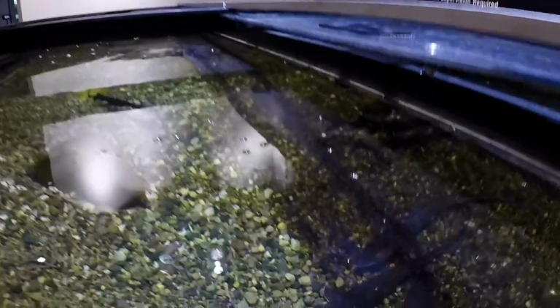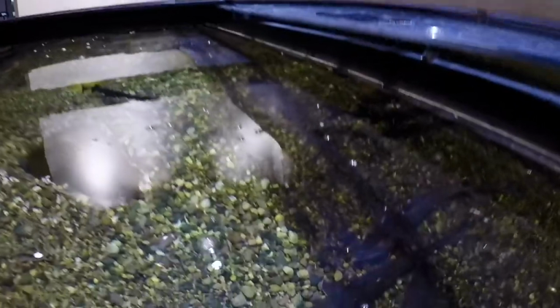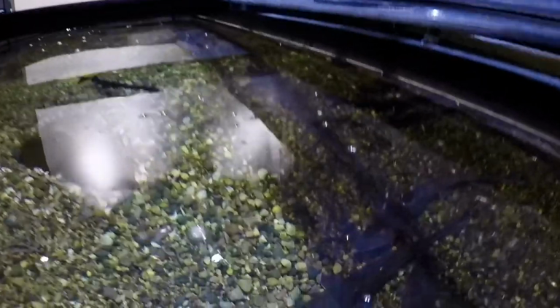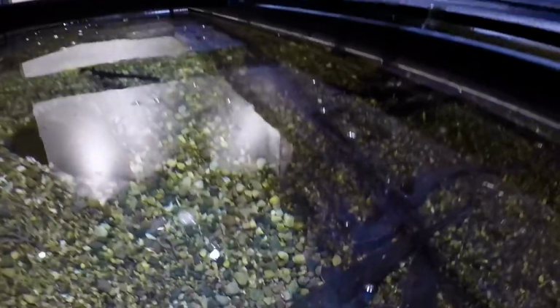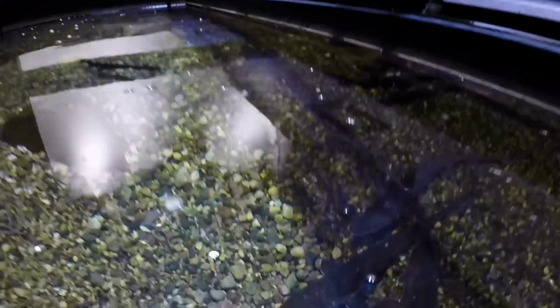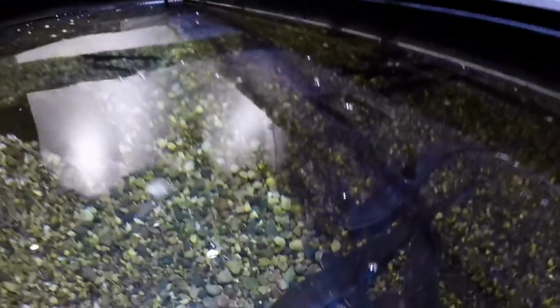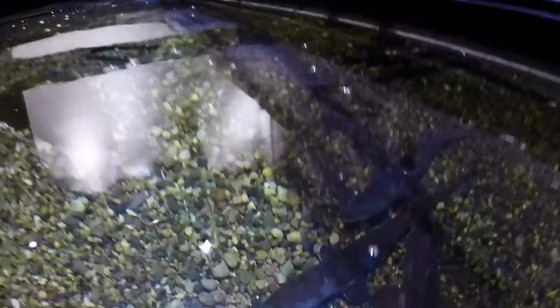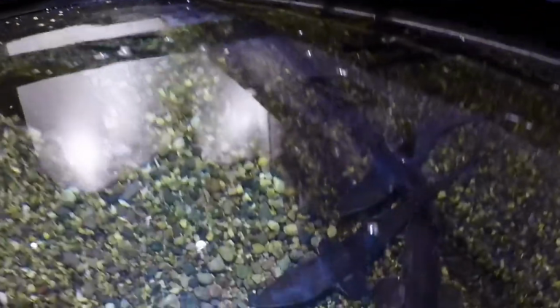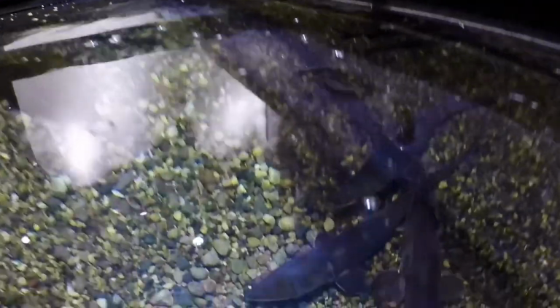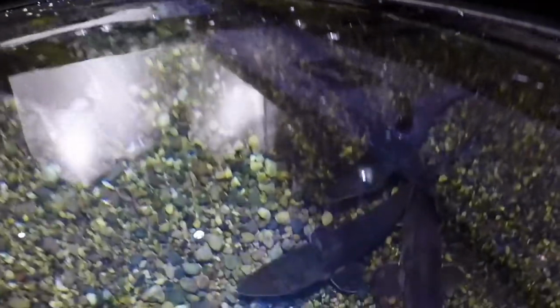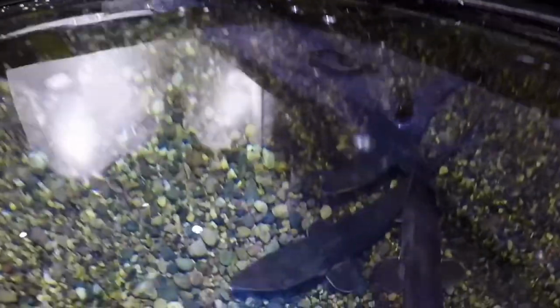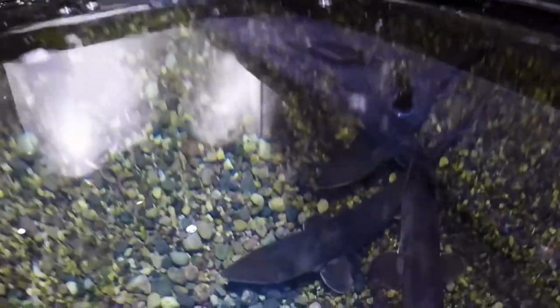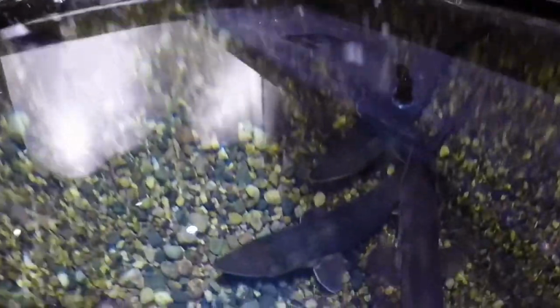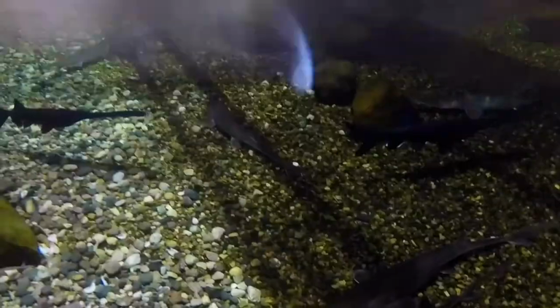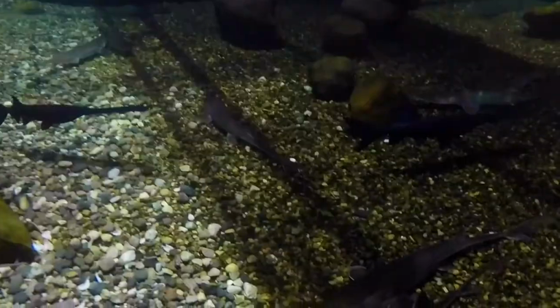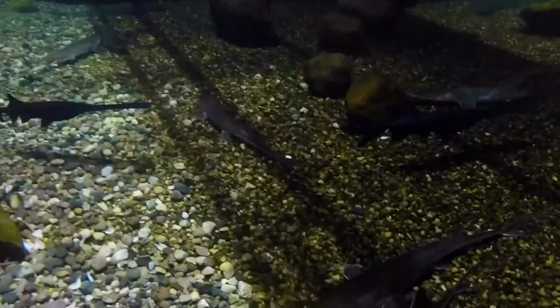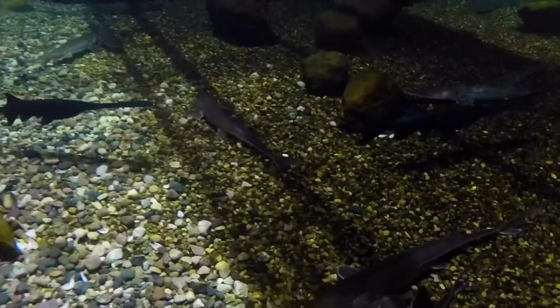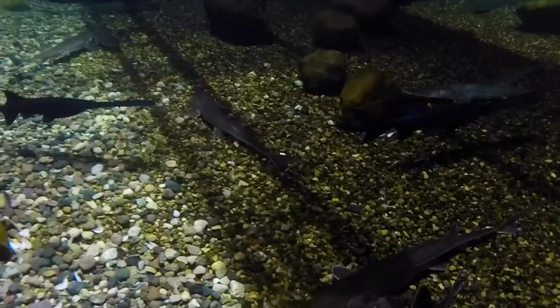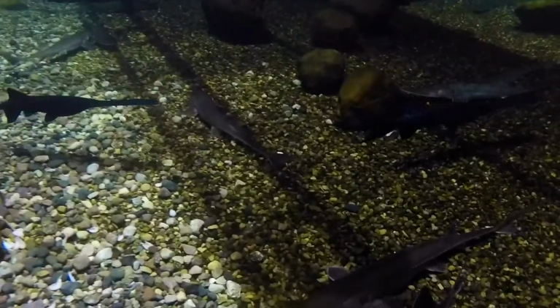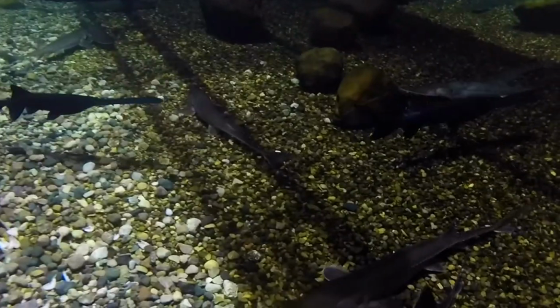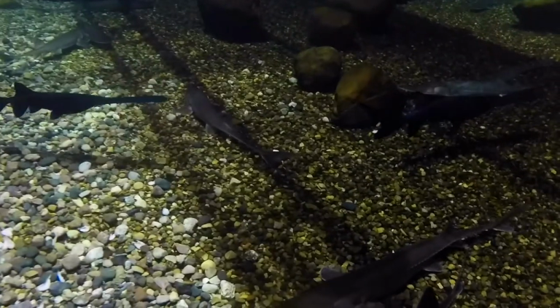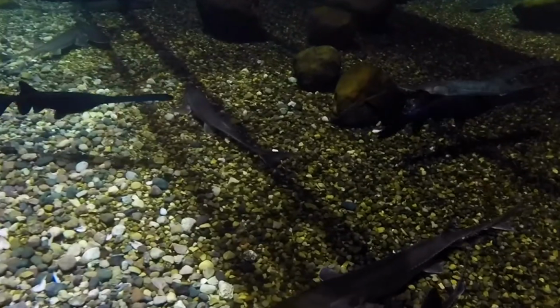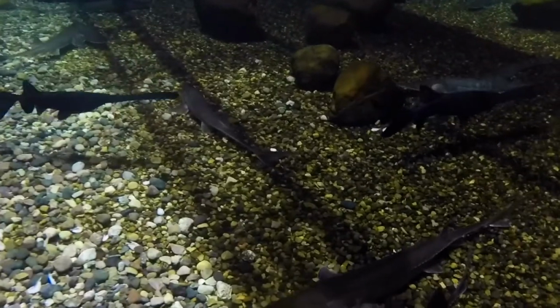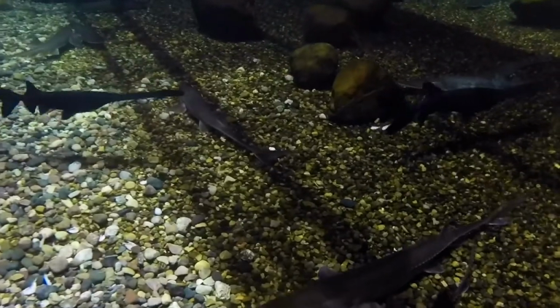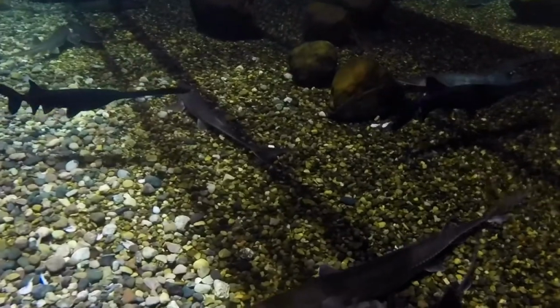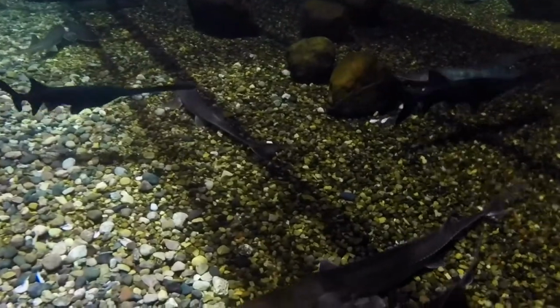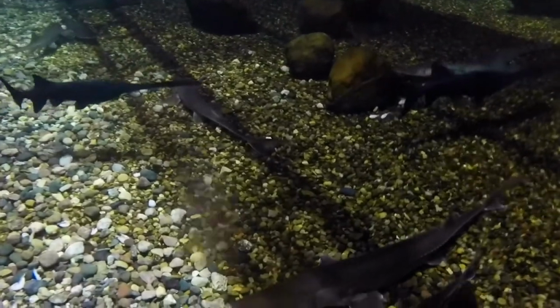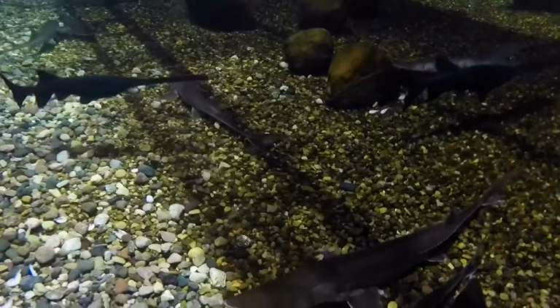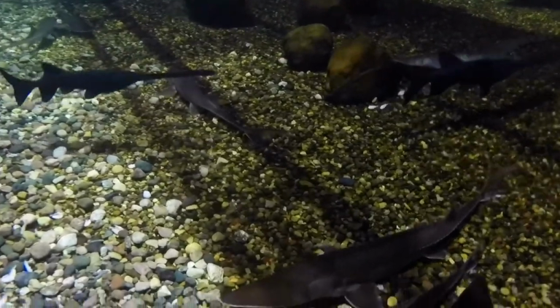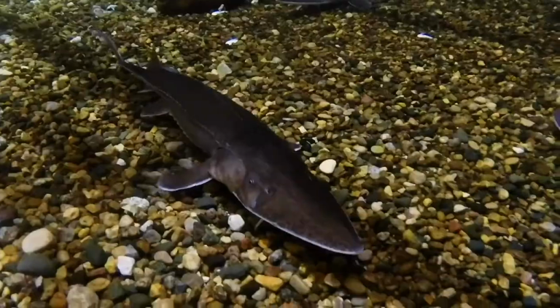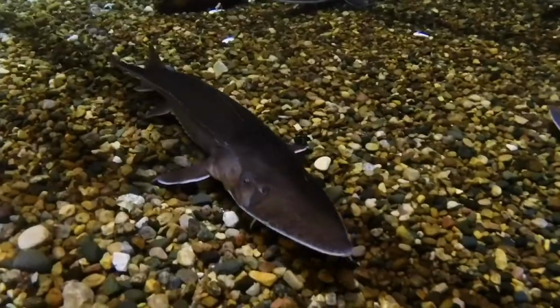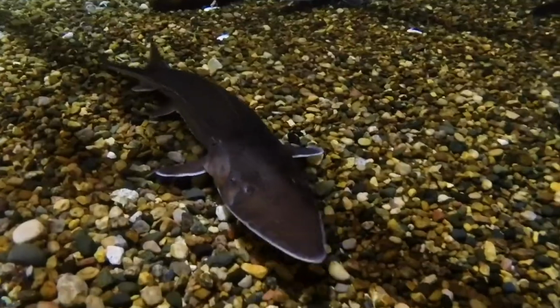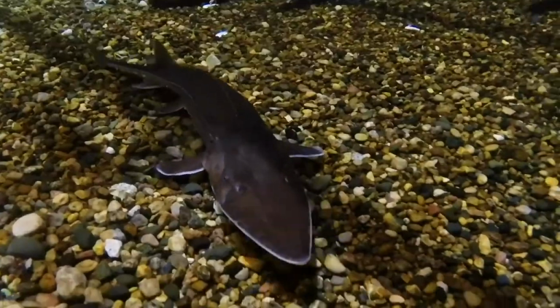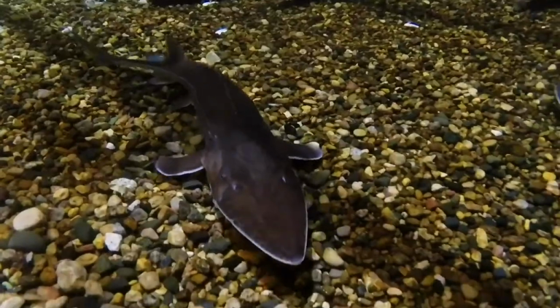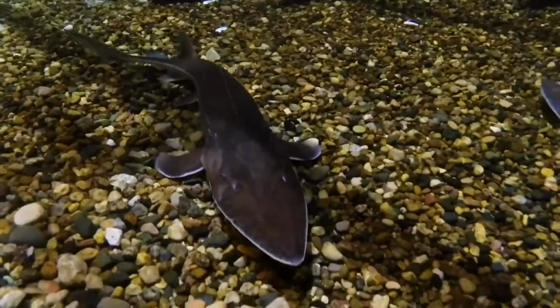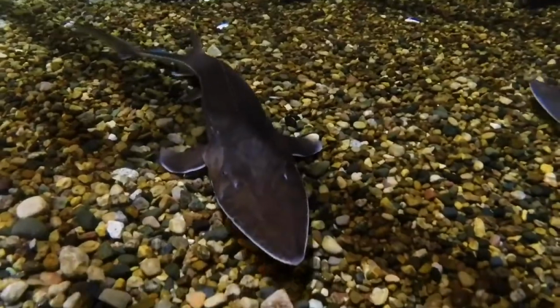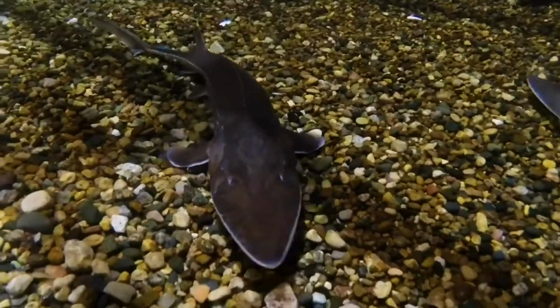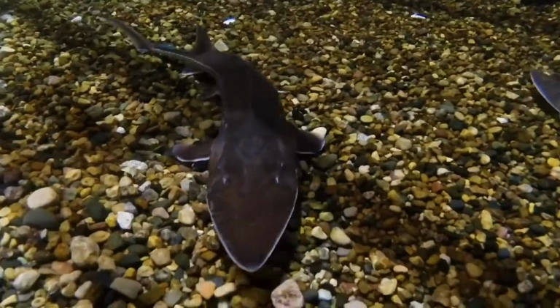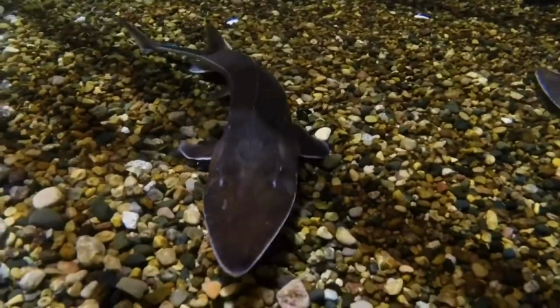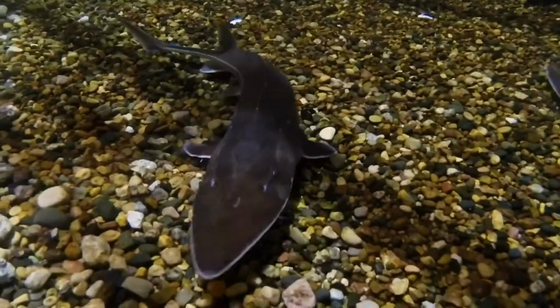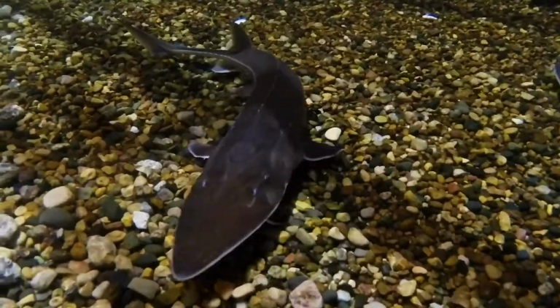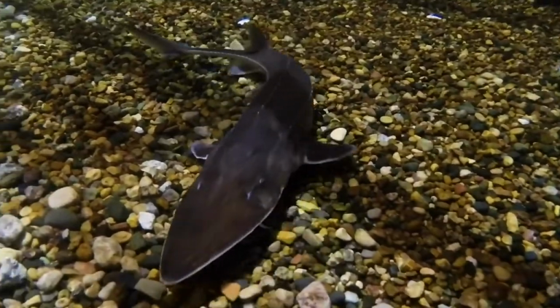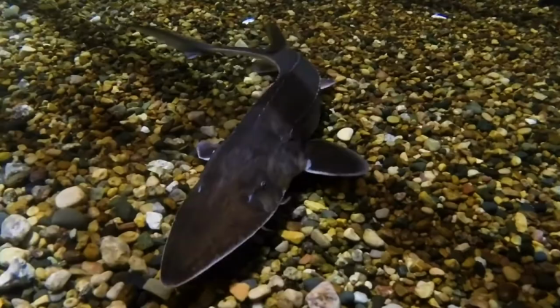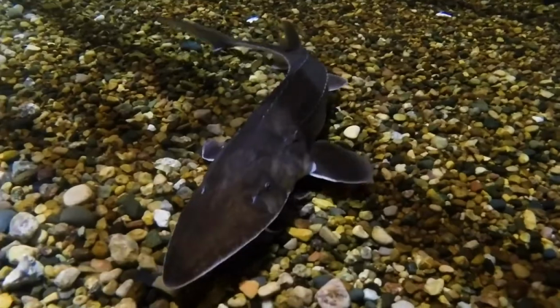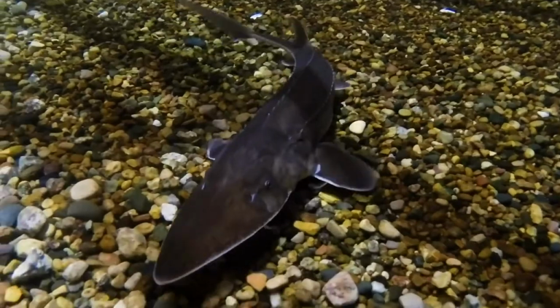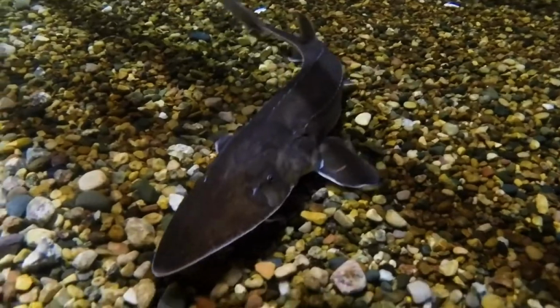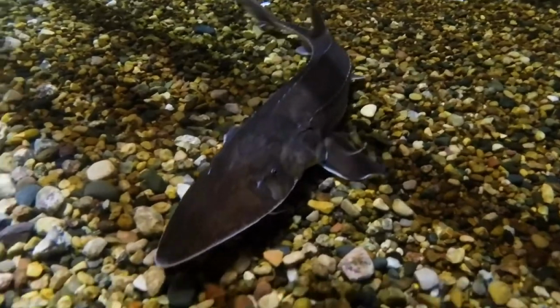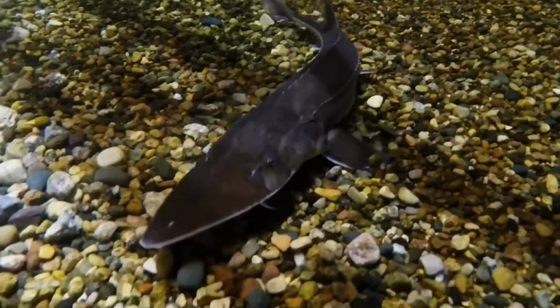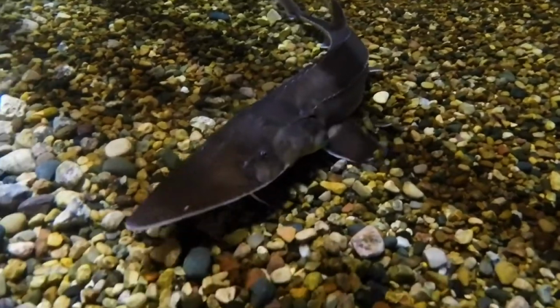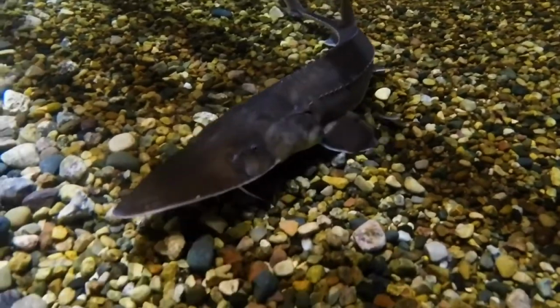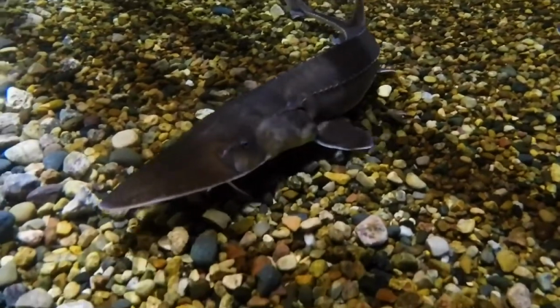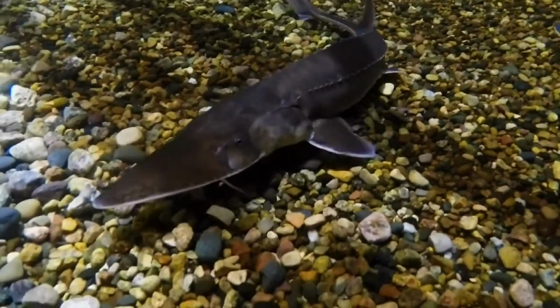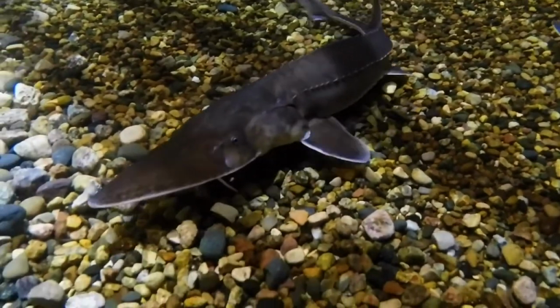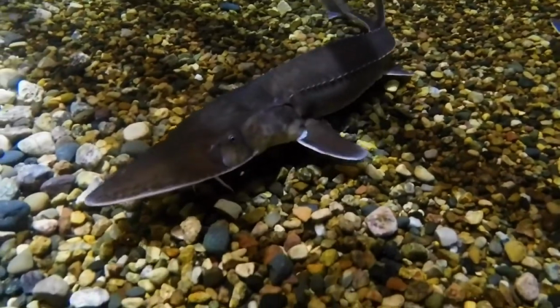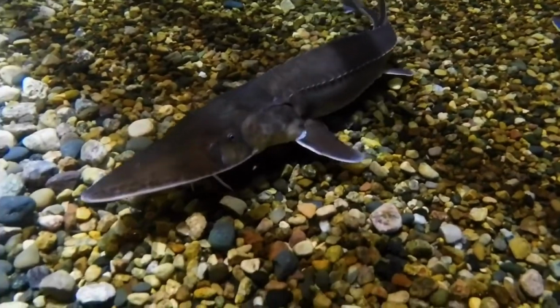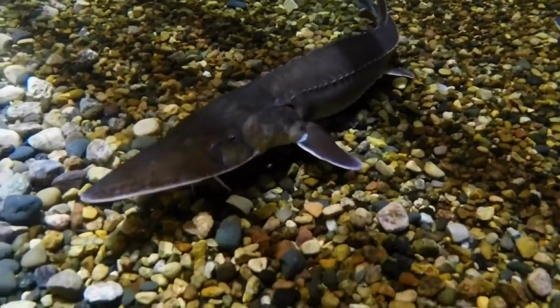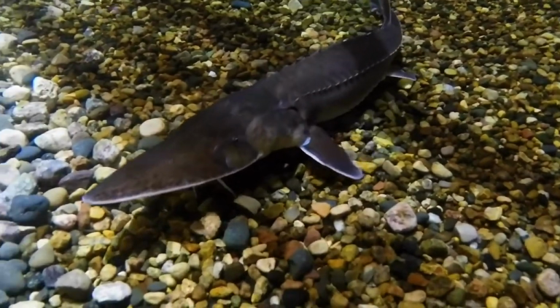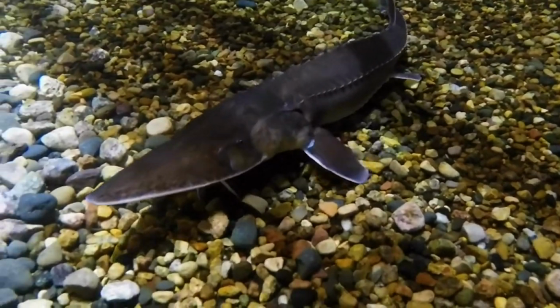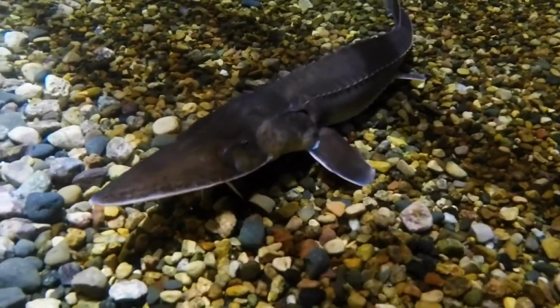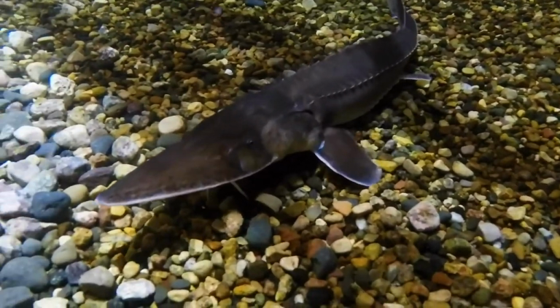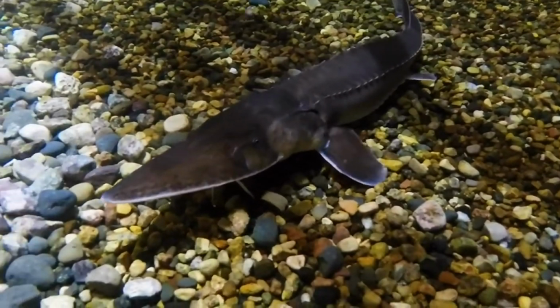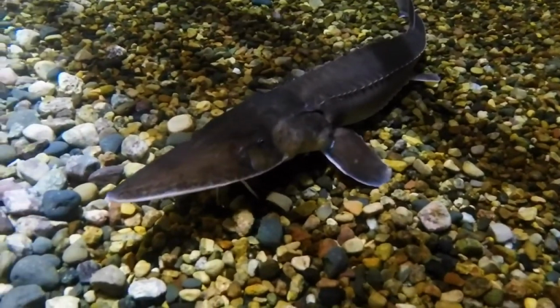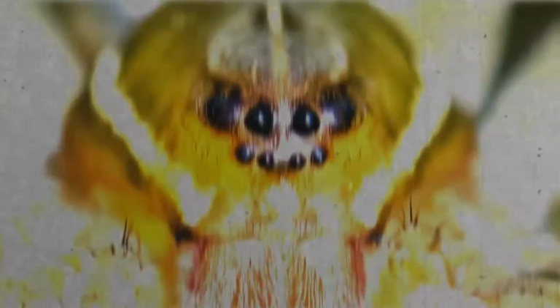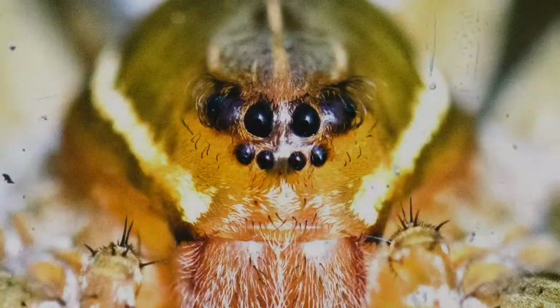In this video, we'll dive into what makes this fish so special by learning more about its amazing adaptations.